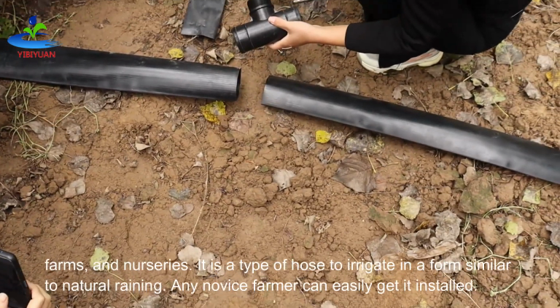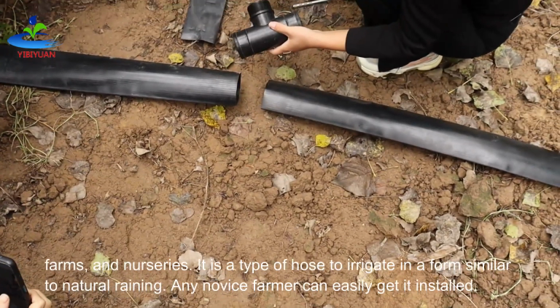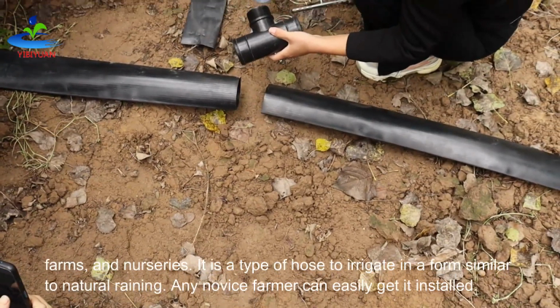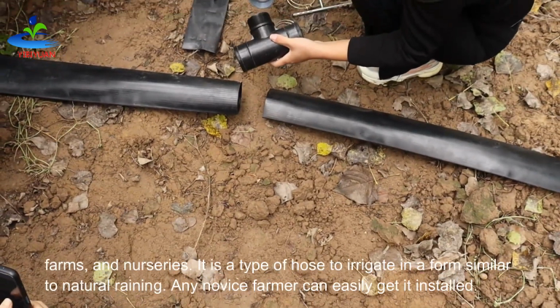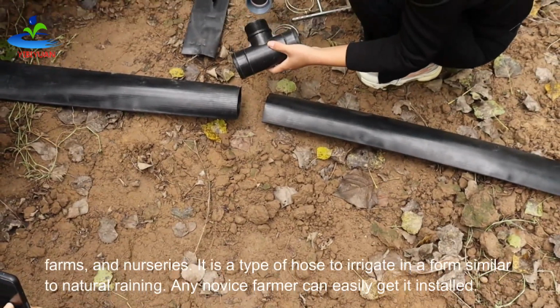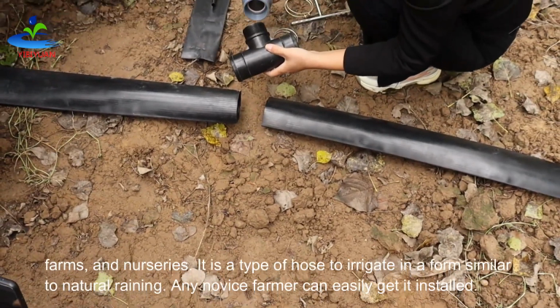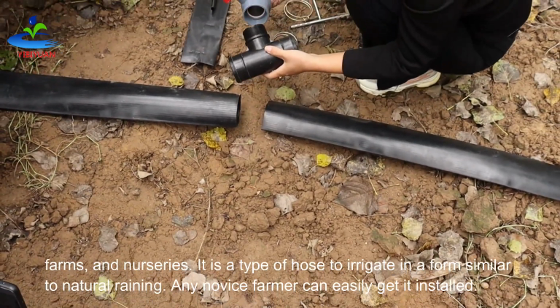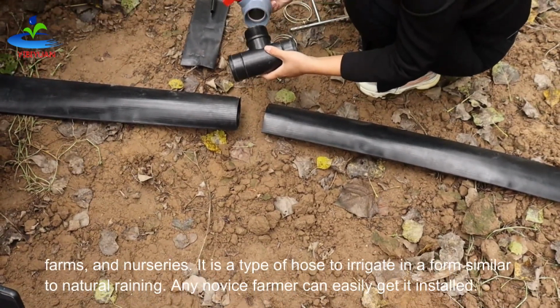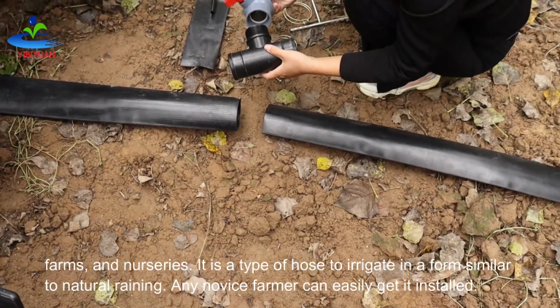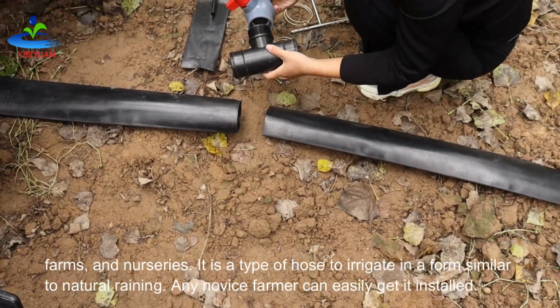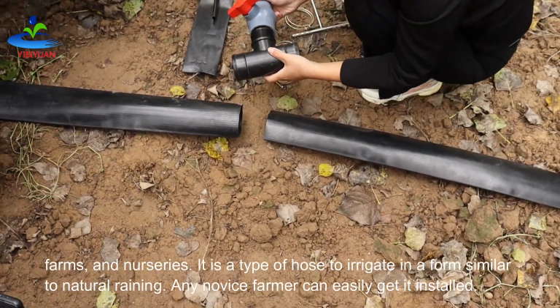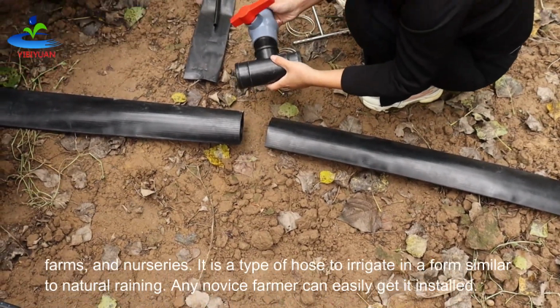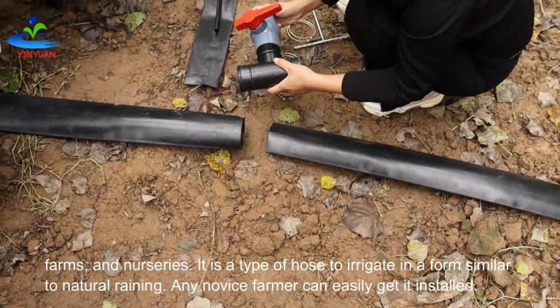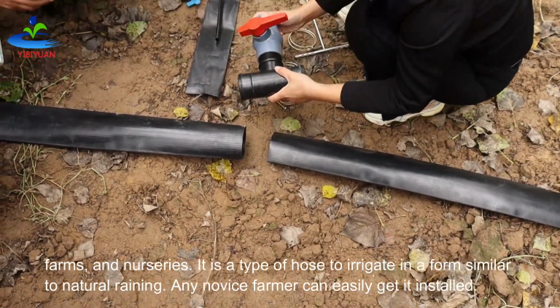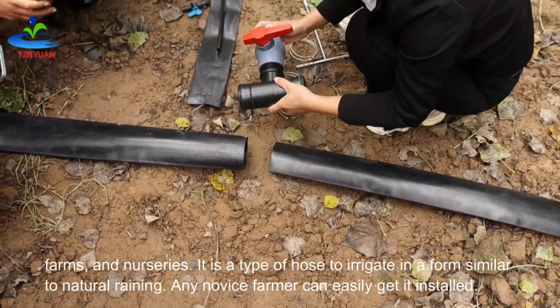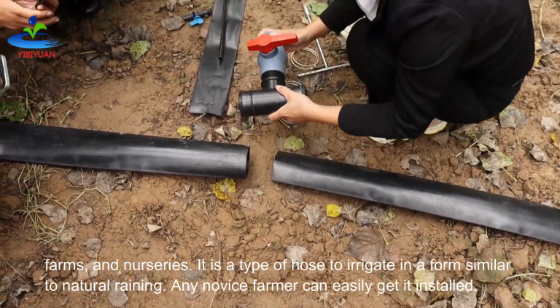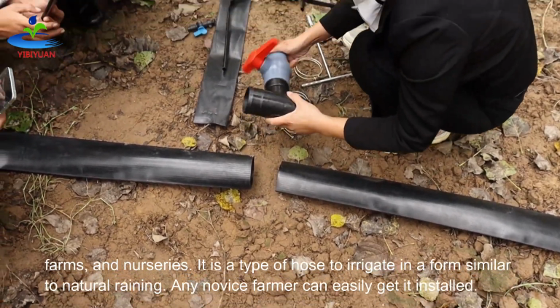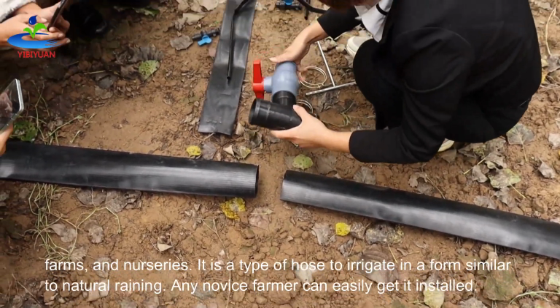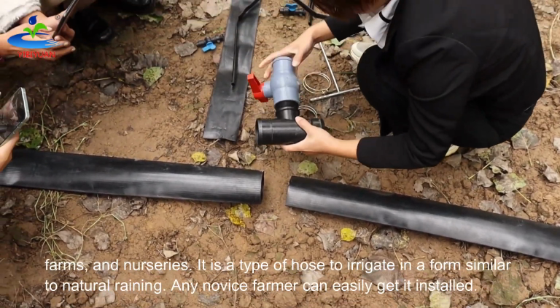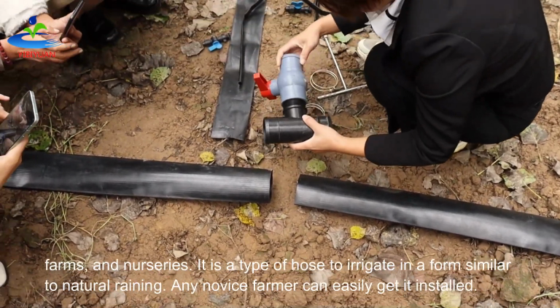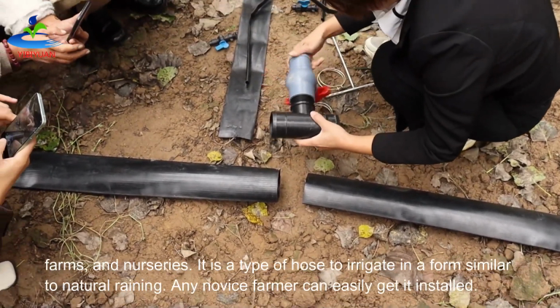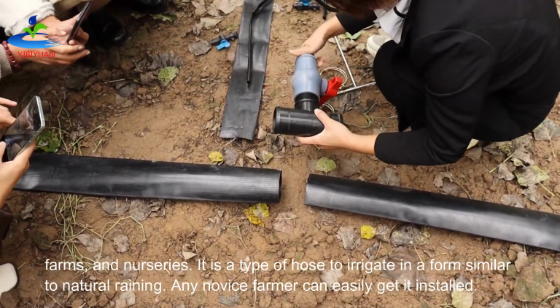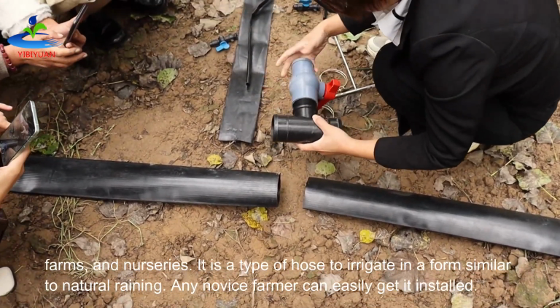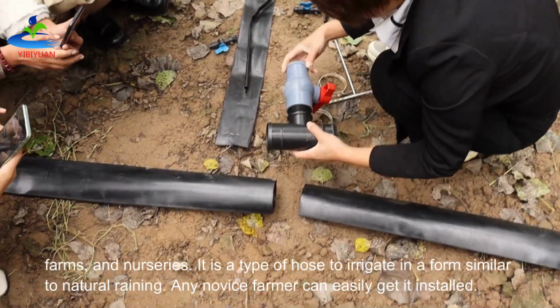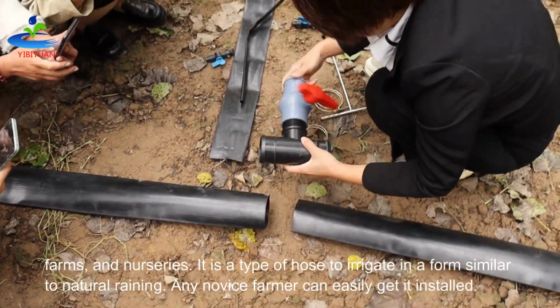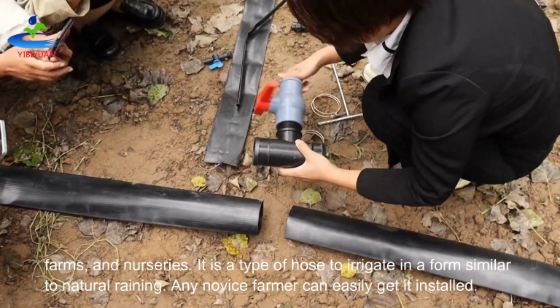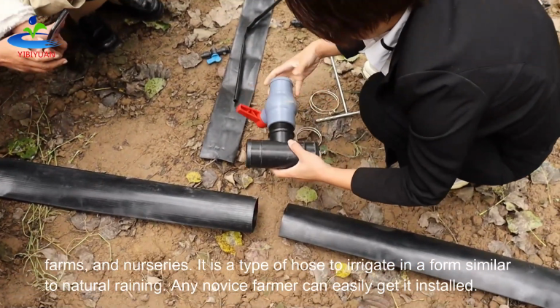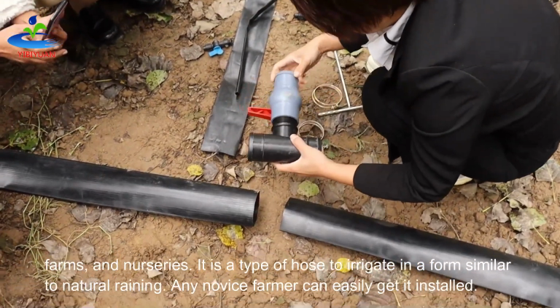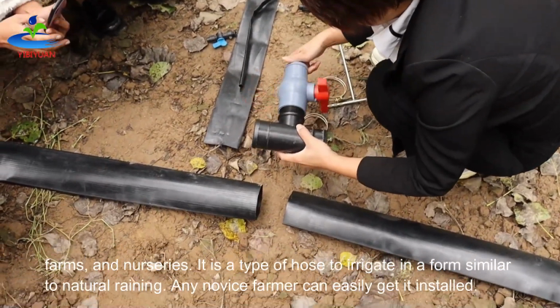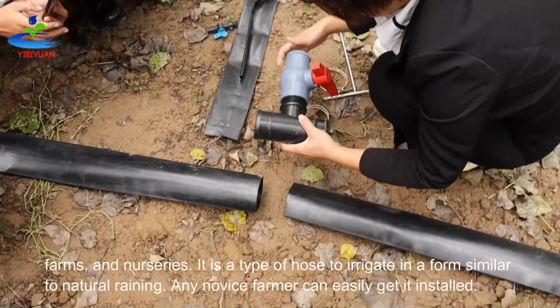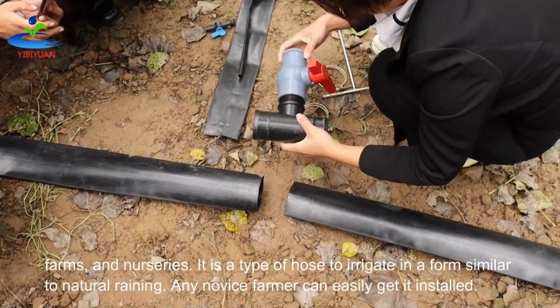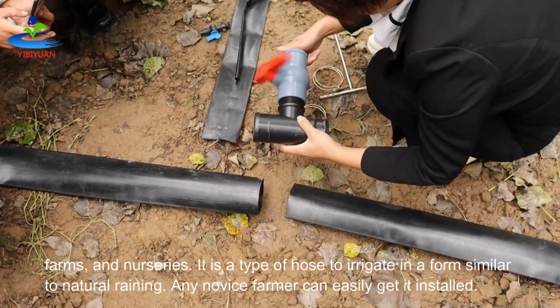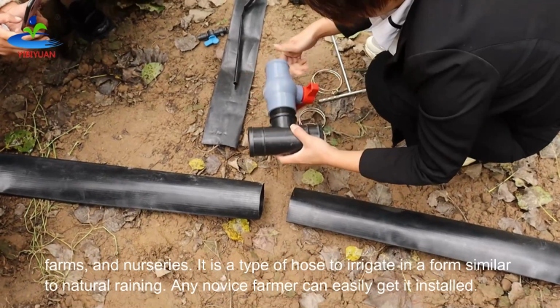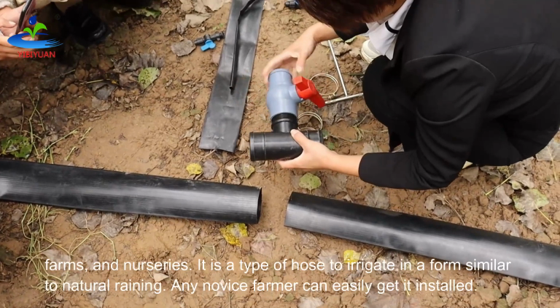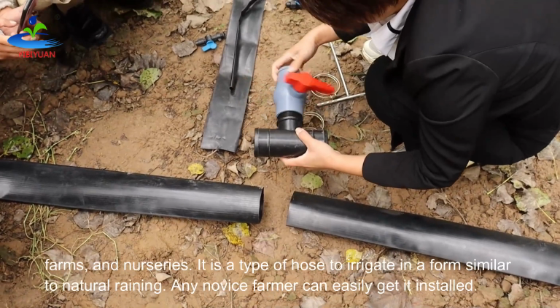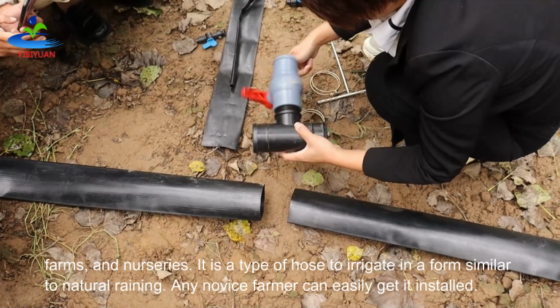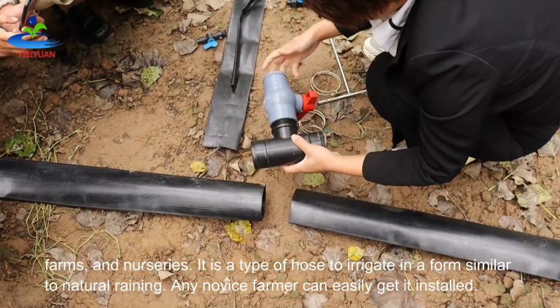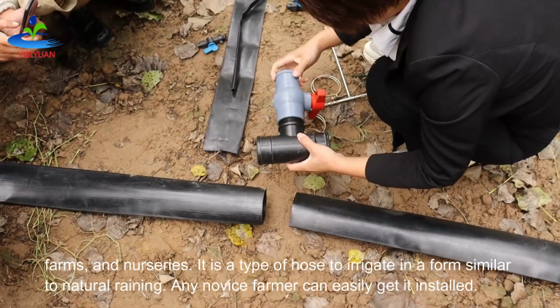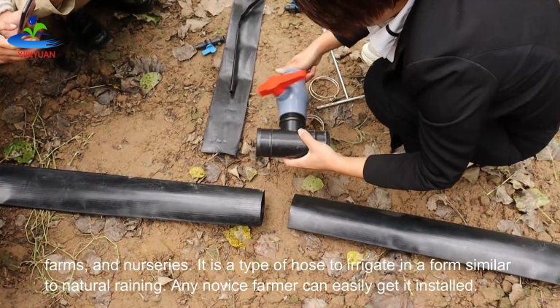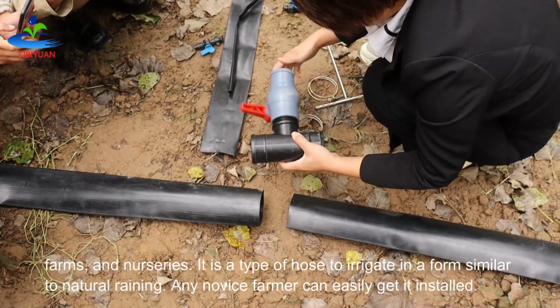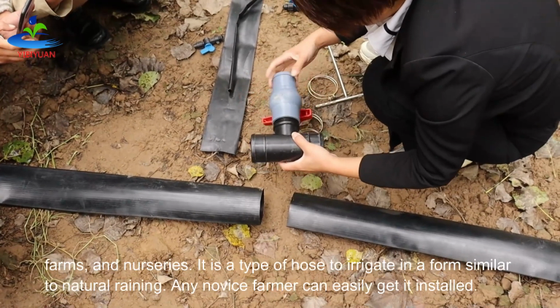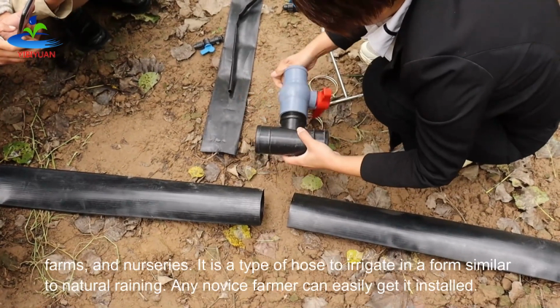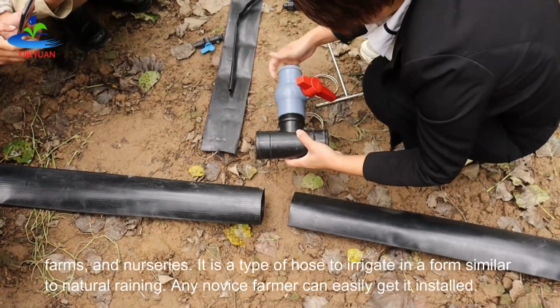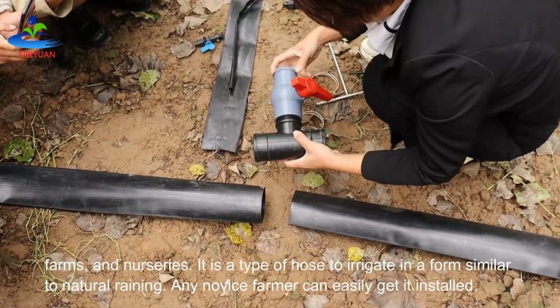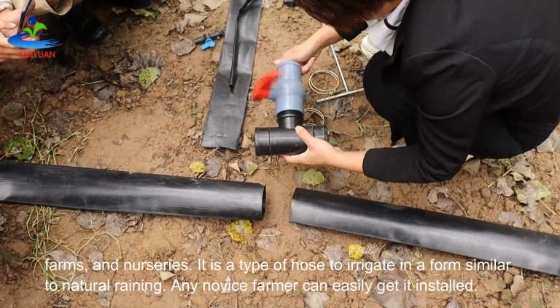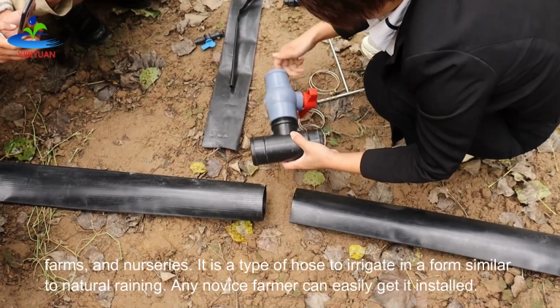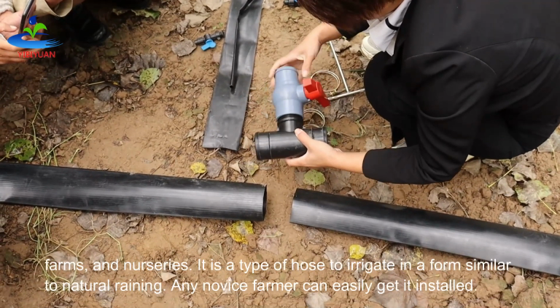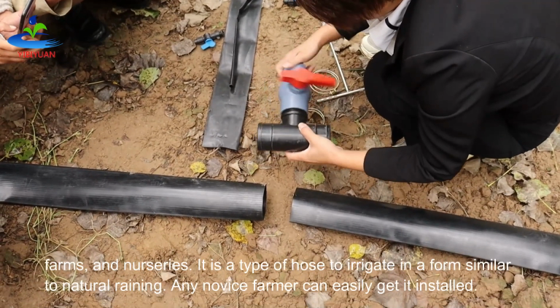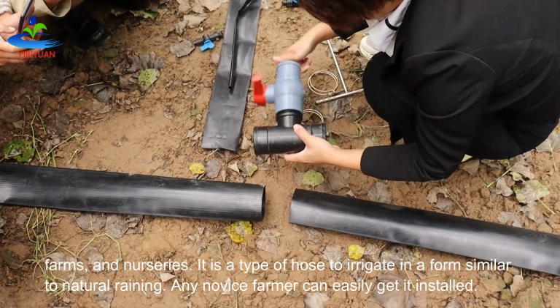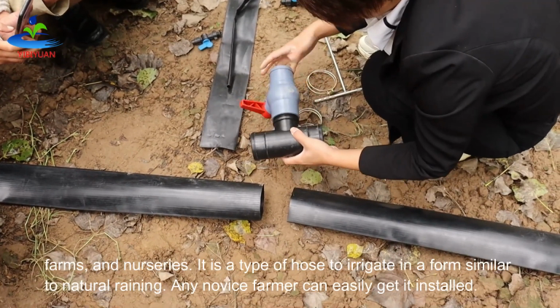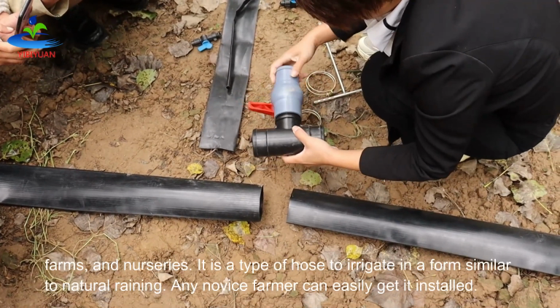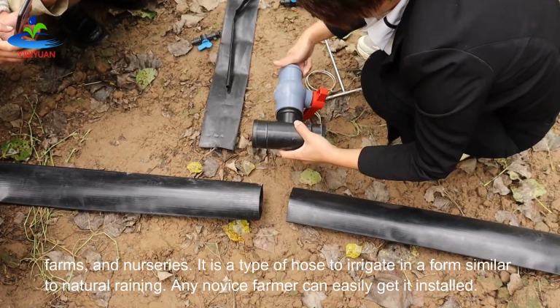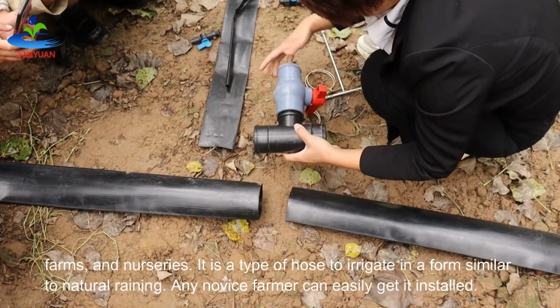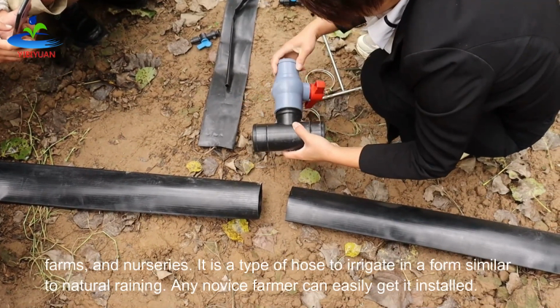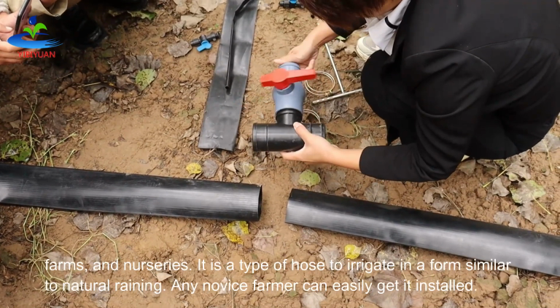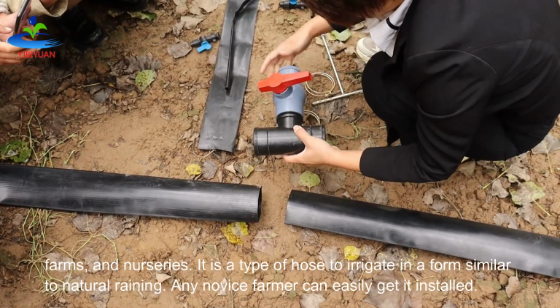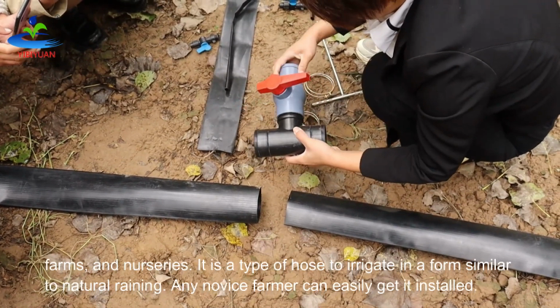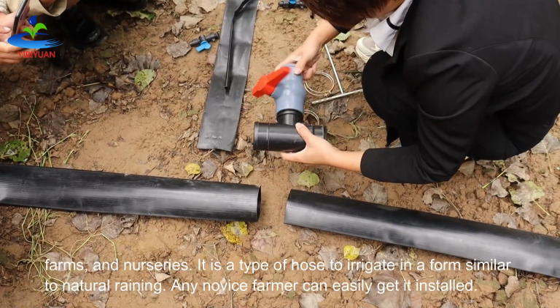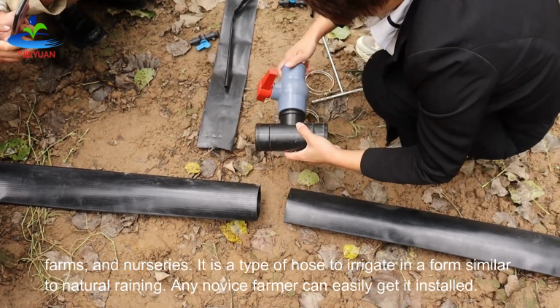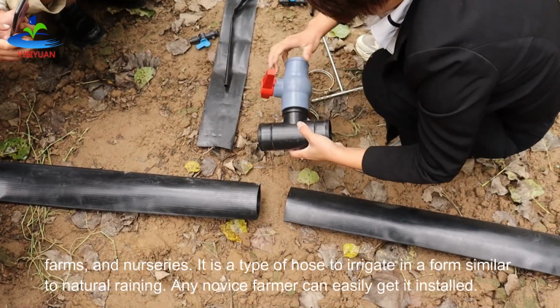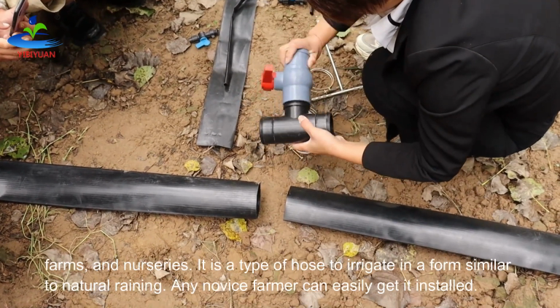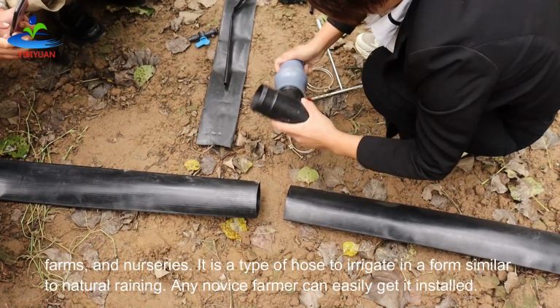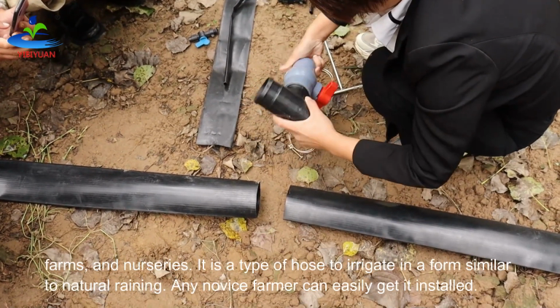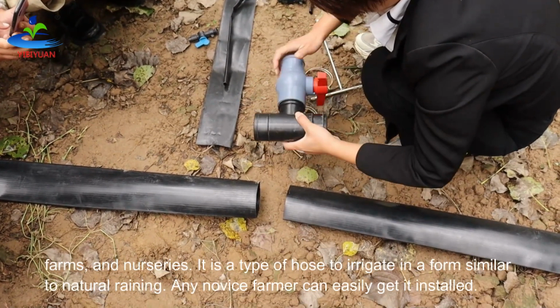For farms and nurseries, it is a type of hose that irrigates in a form similar to natural raining. Any farmer can easily get it installed.